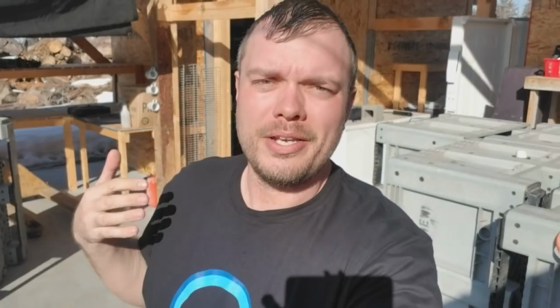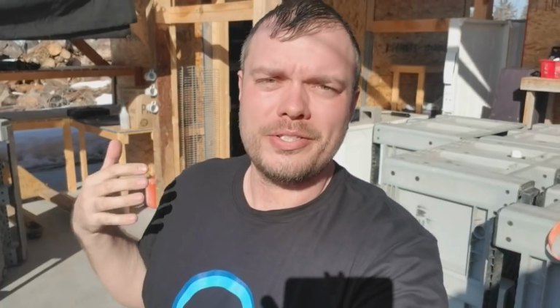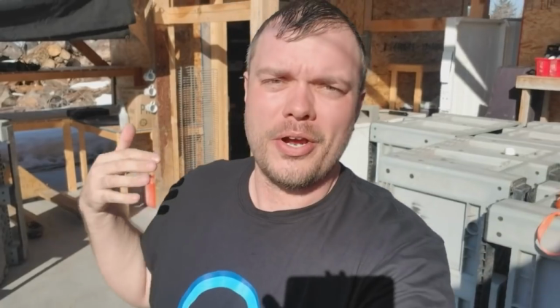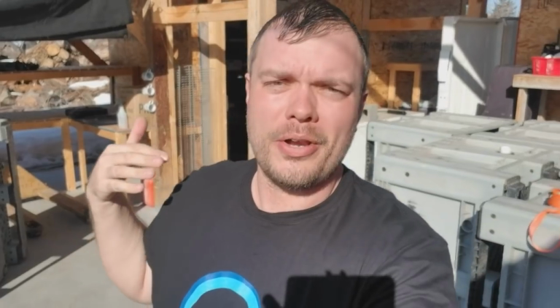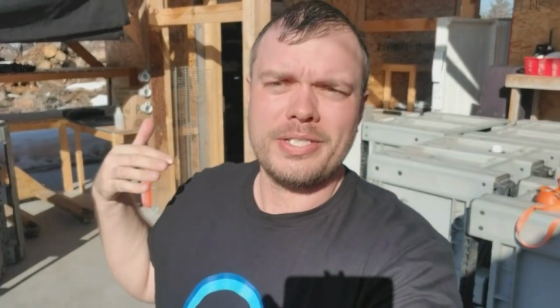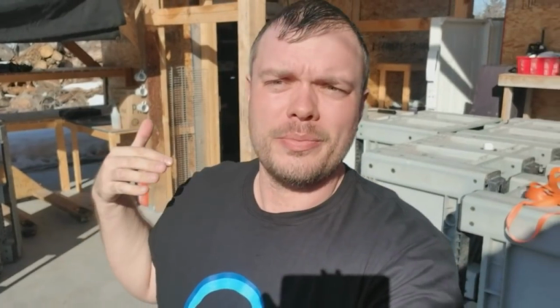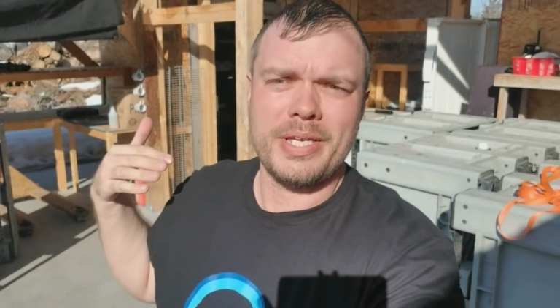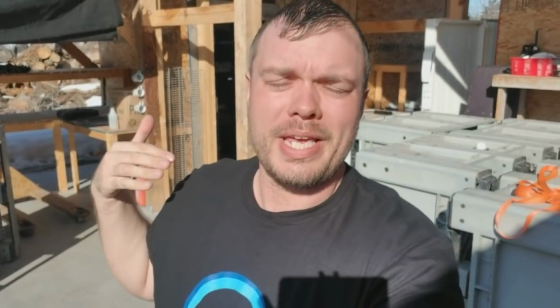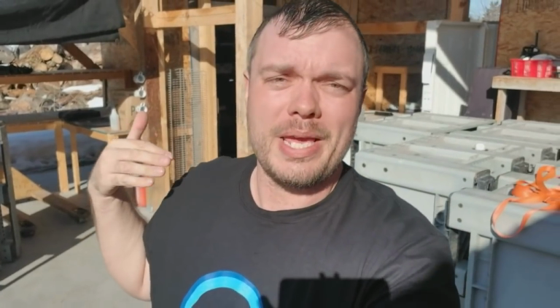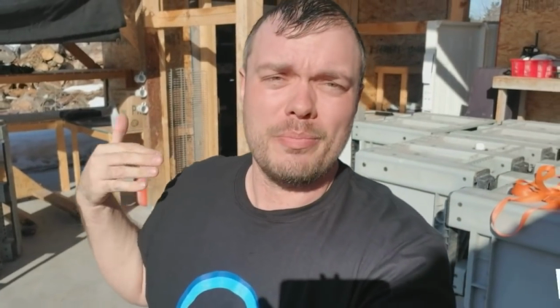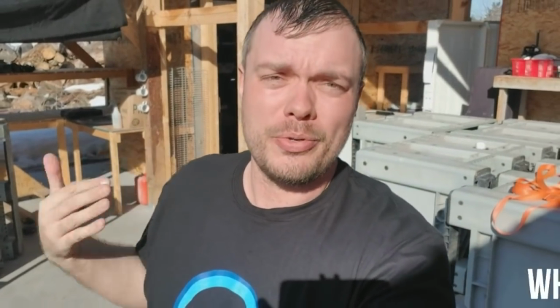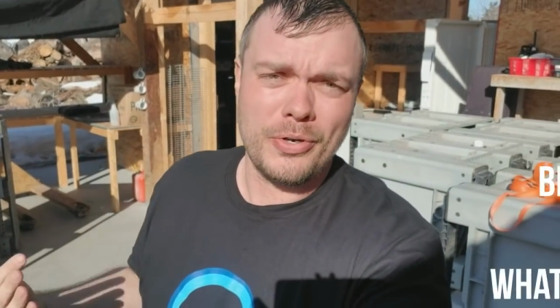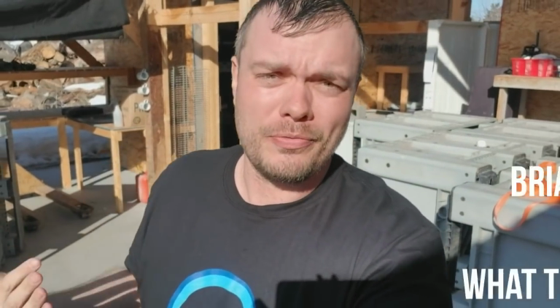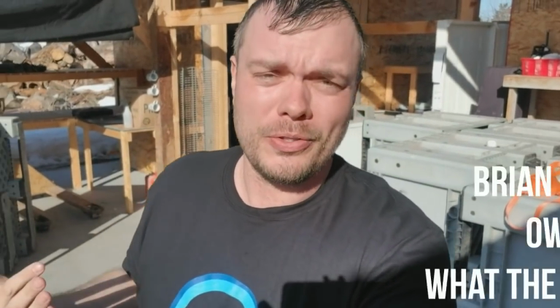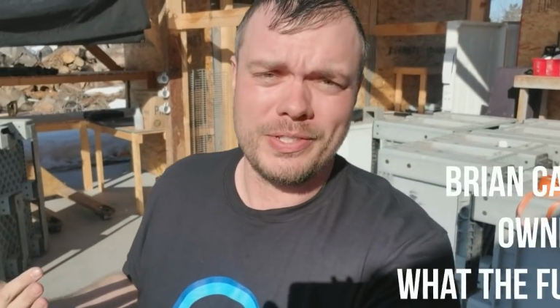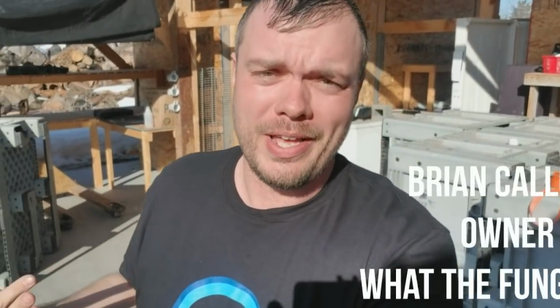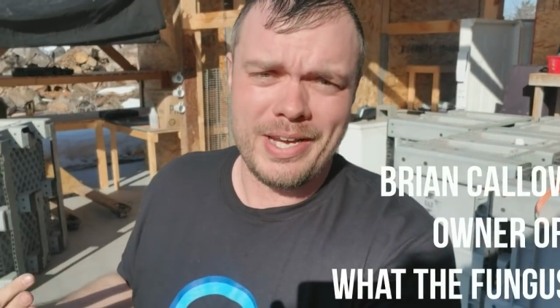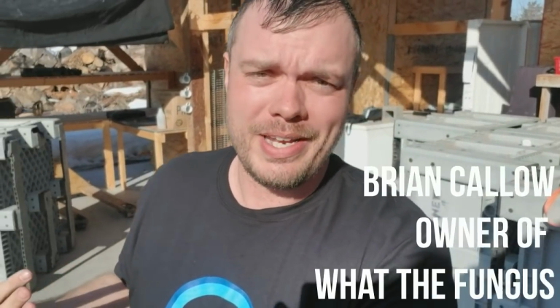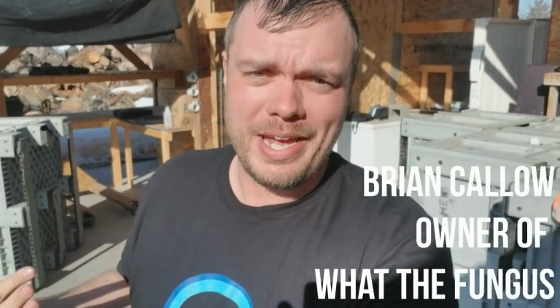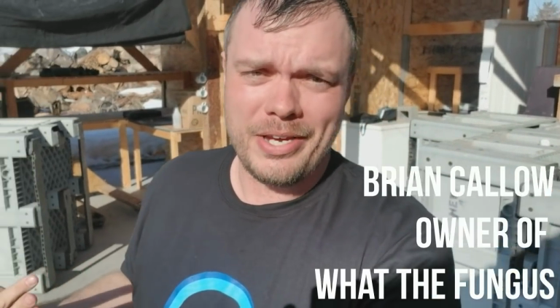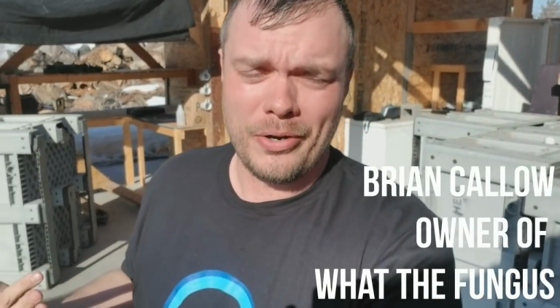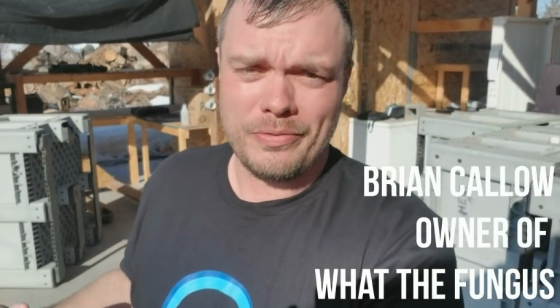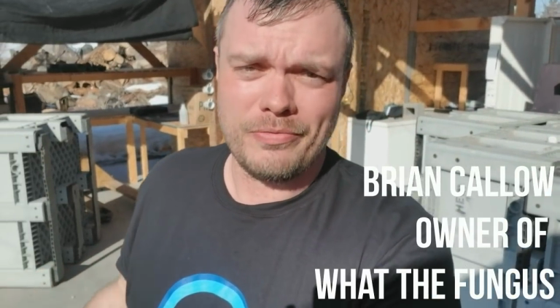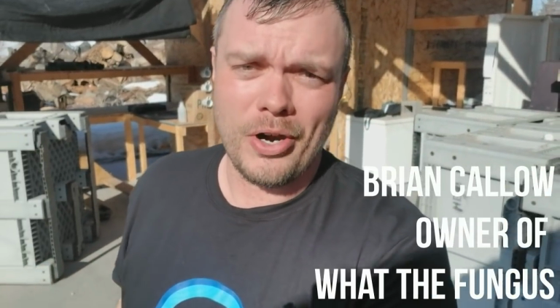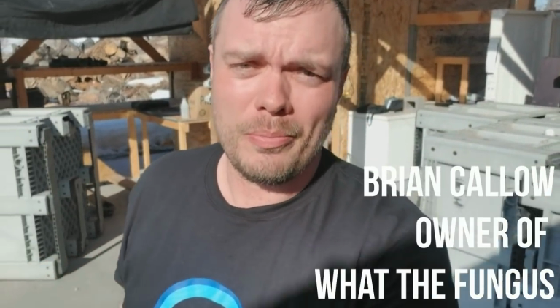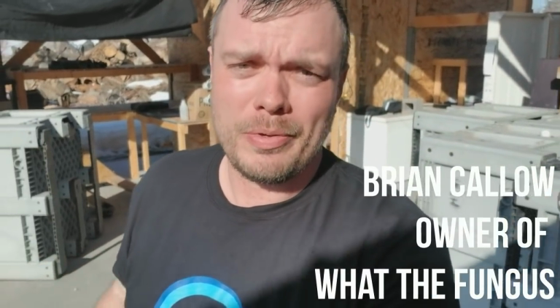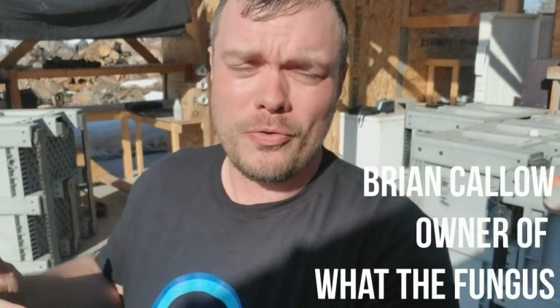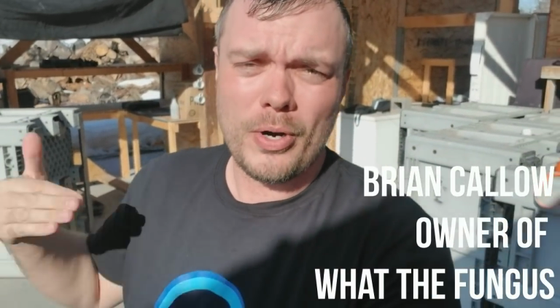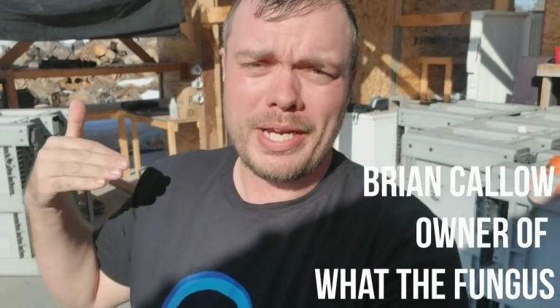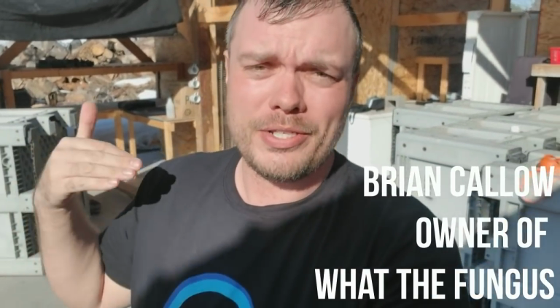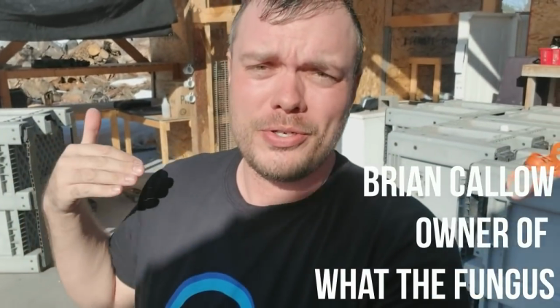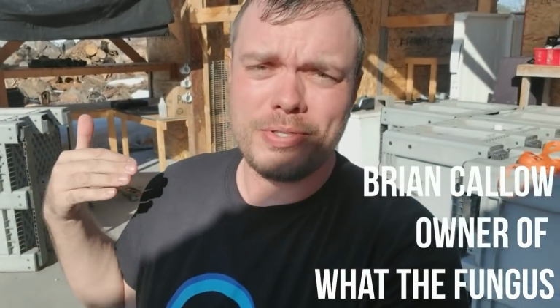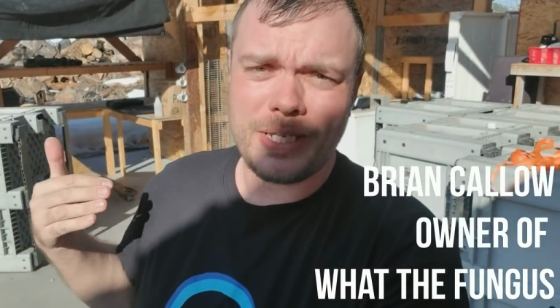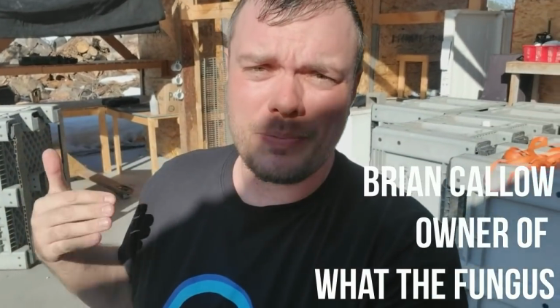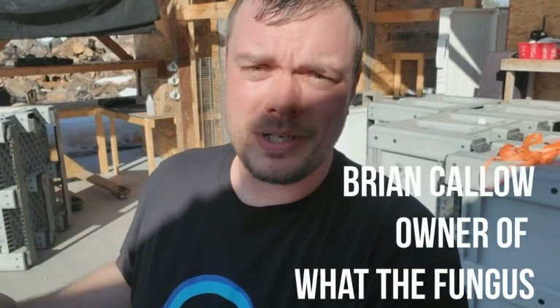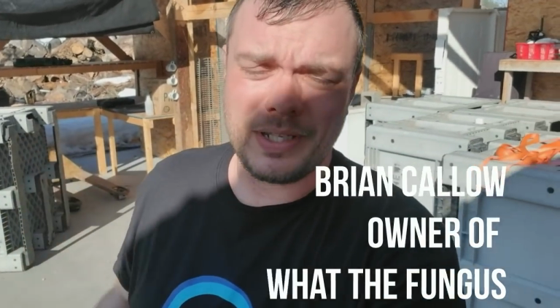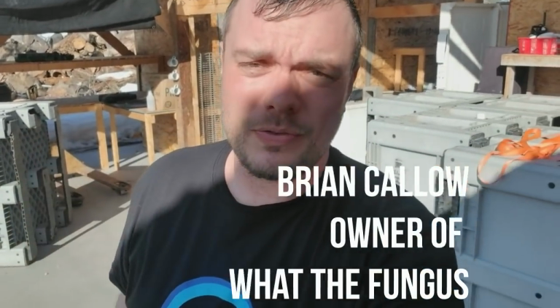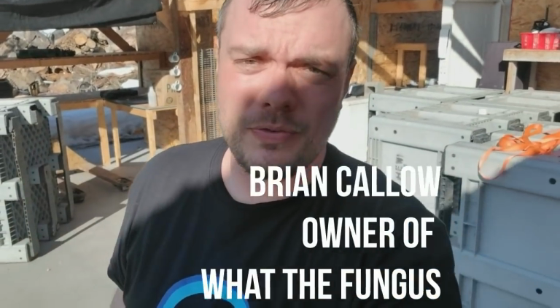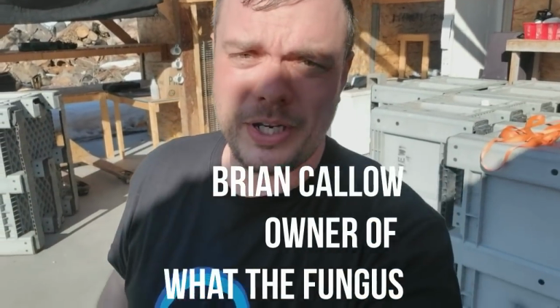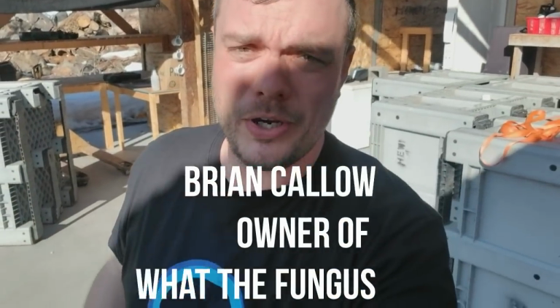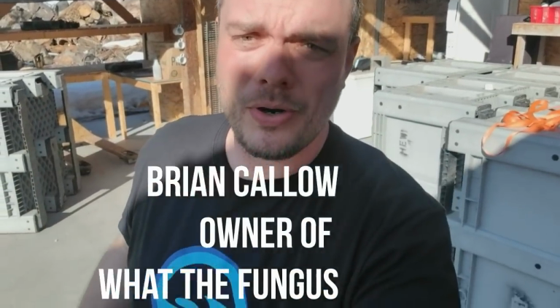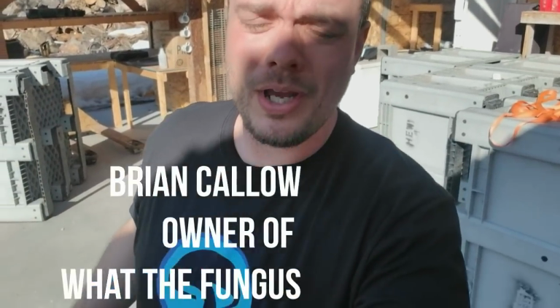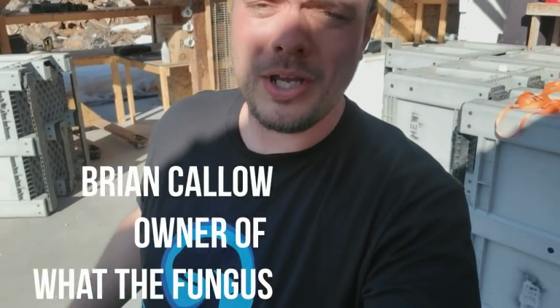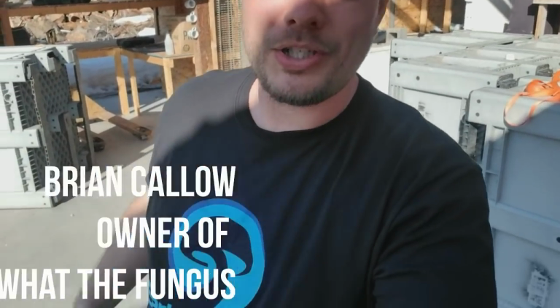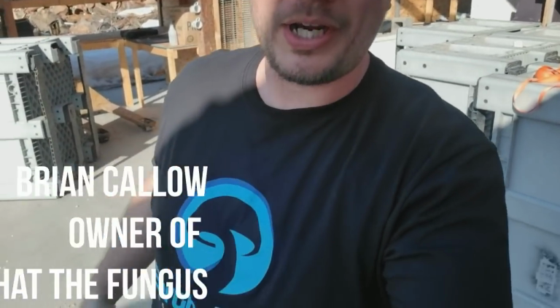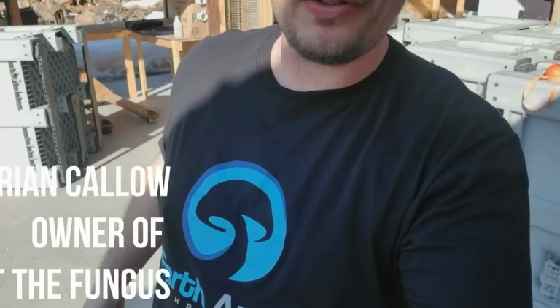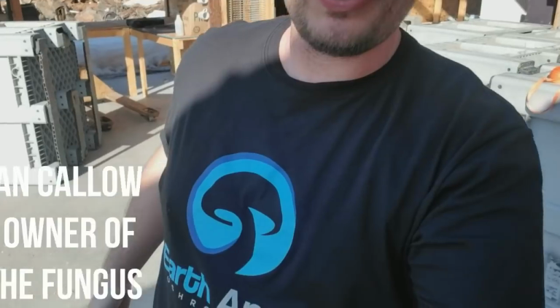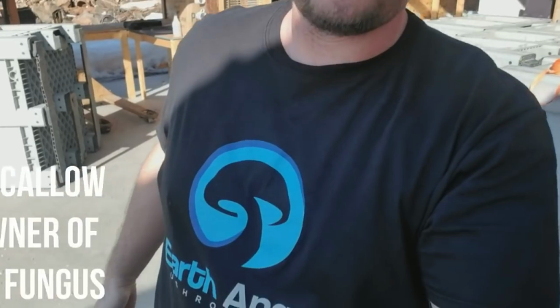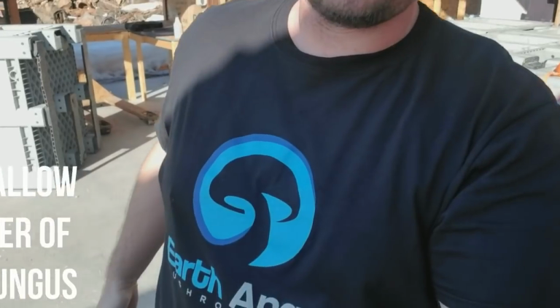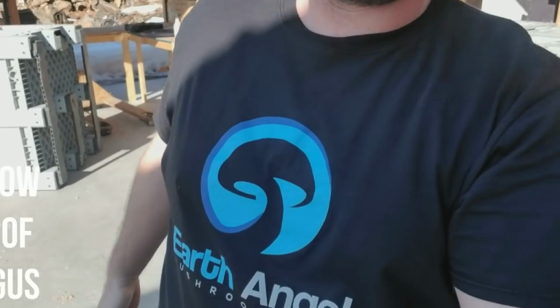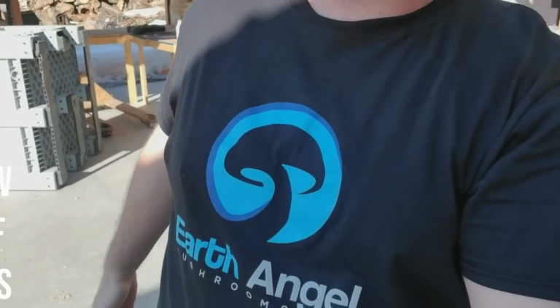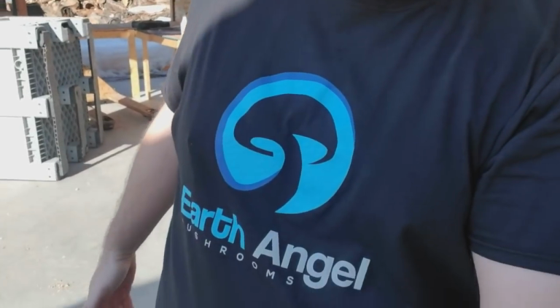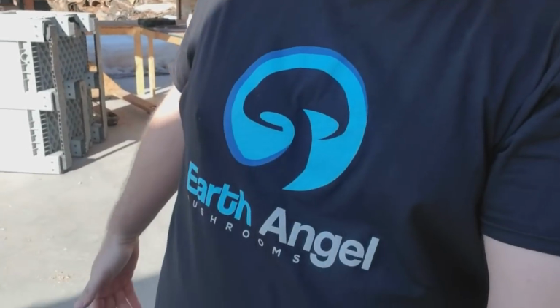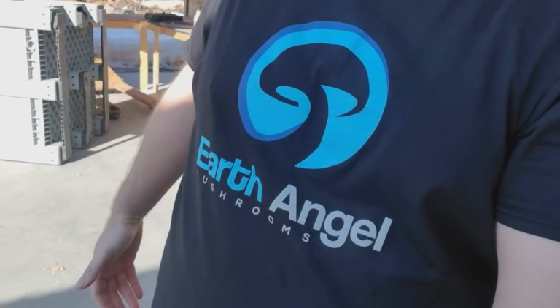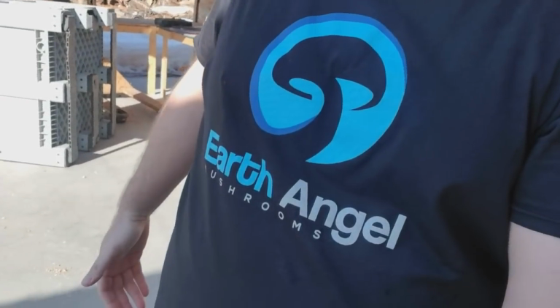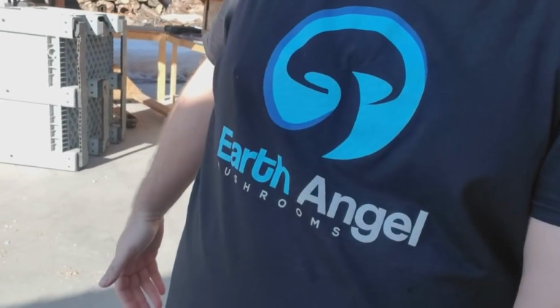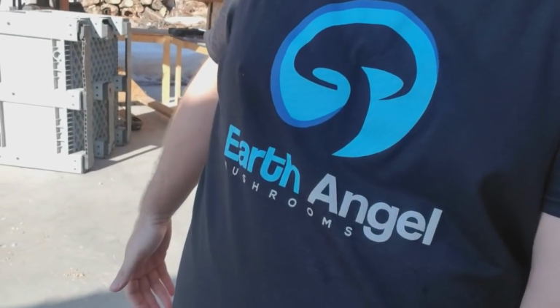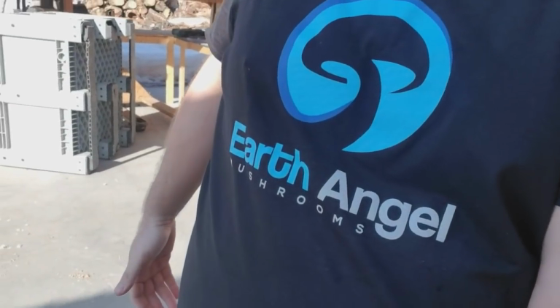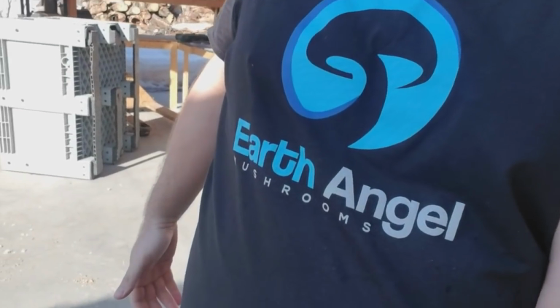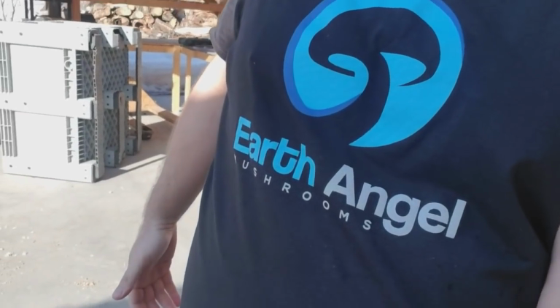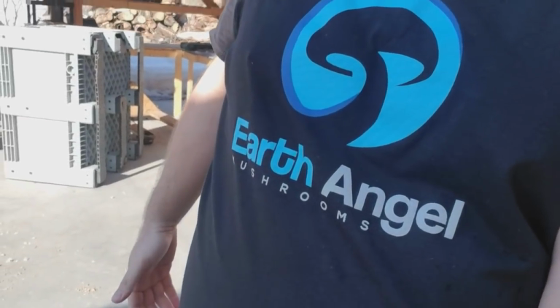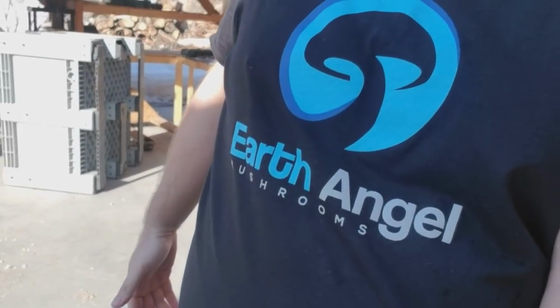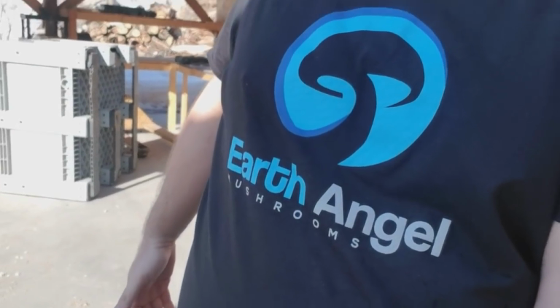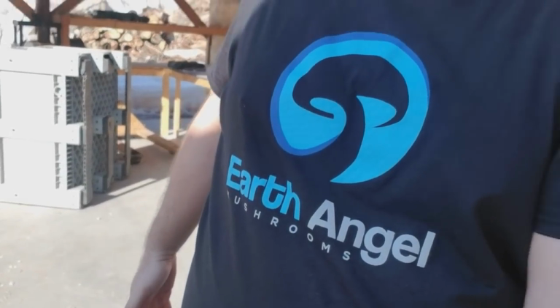It is starting to be a beautiful sunny day here on the farm. Before I get too deep into this video, check out this shirt from Earth Angel Mushrooms.